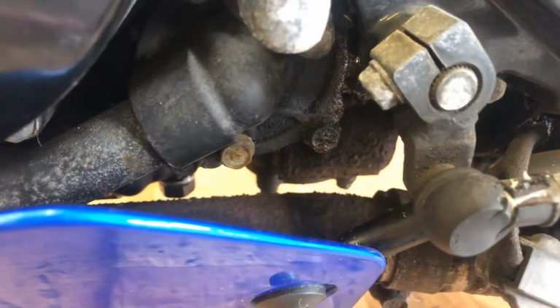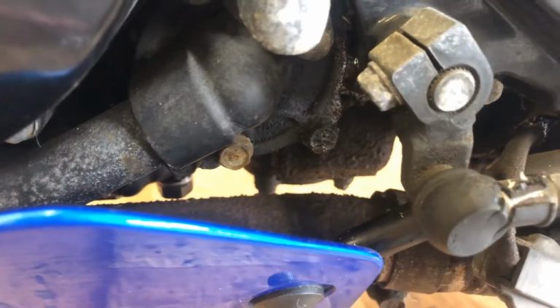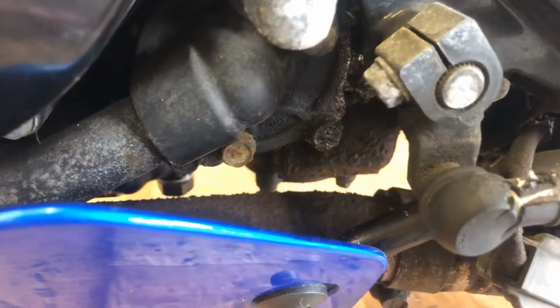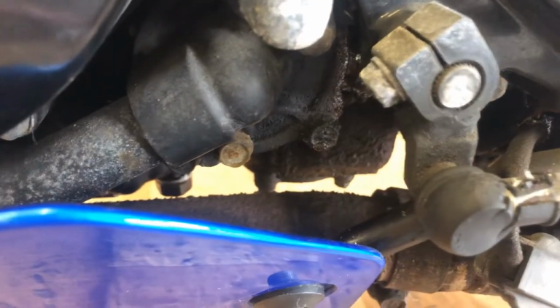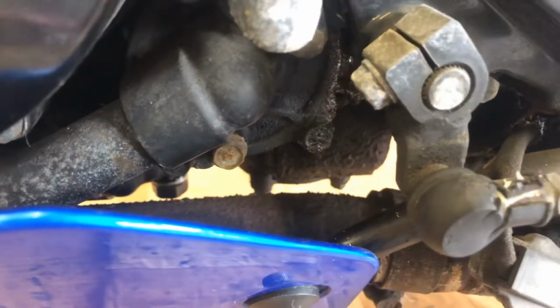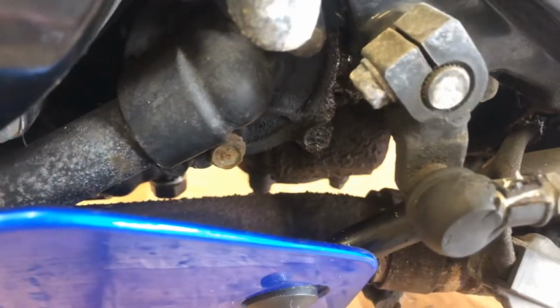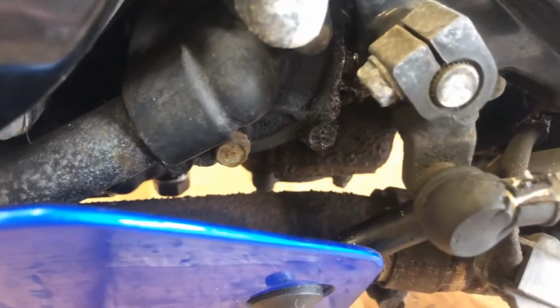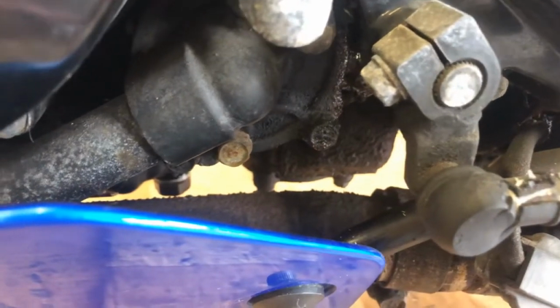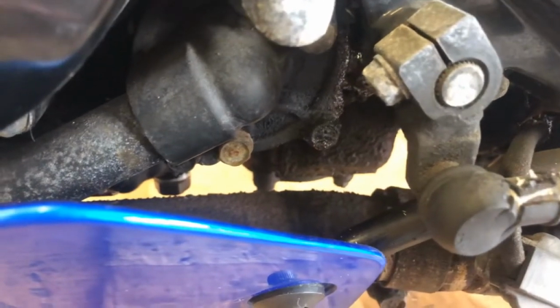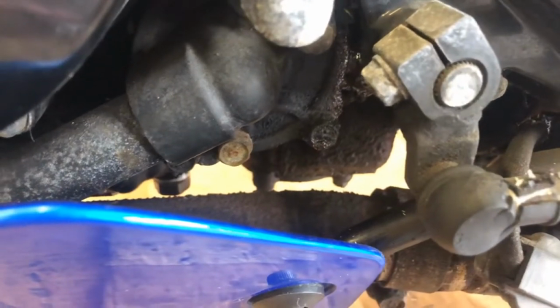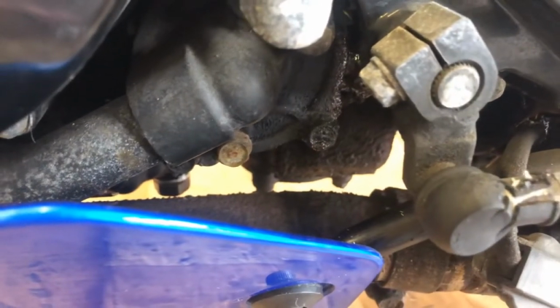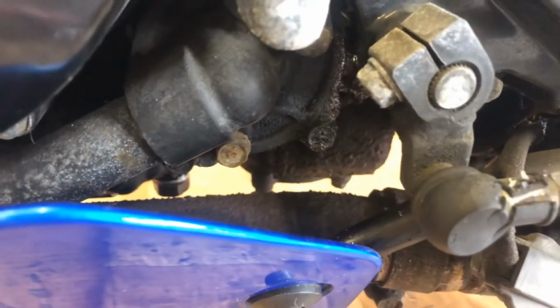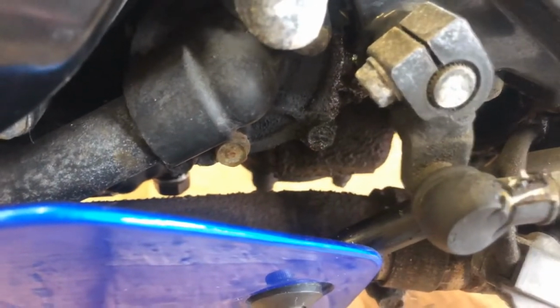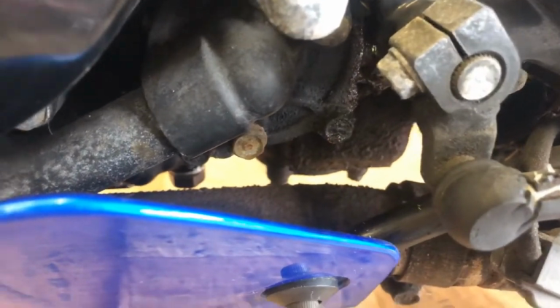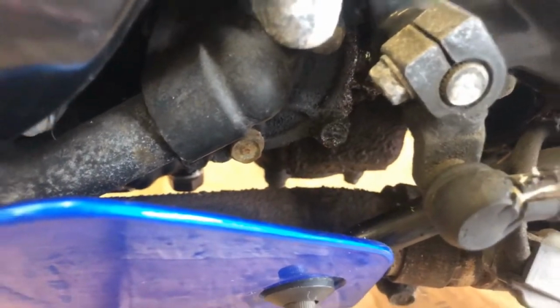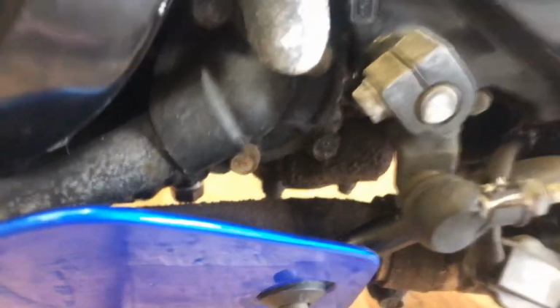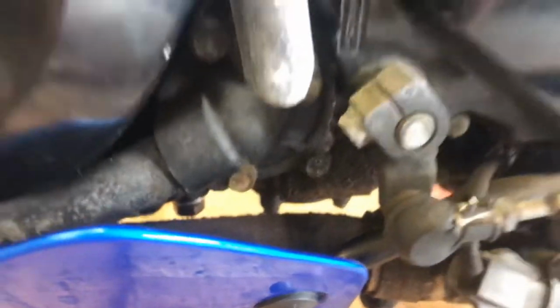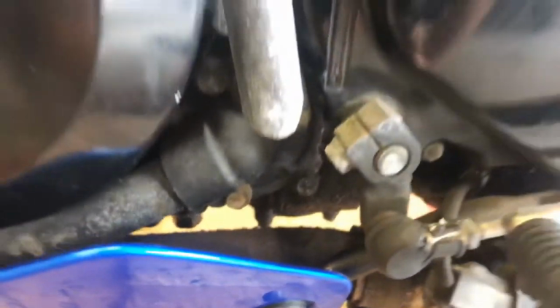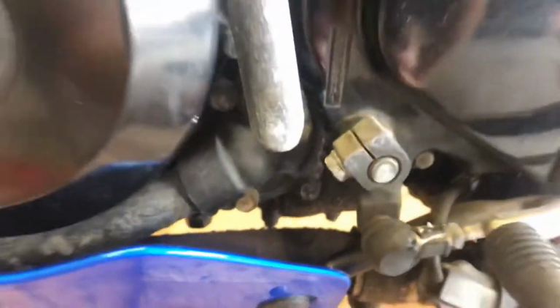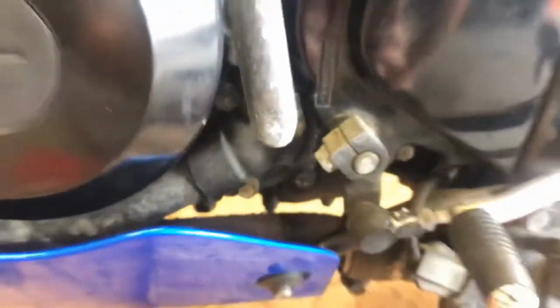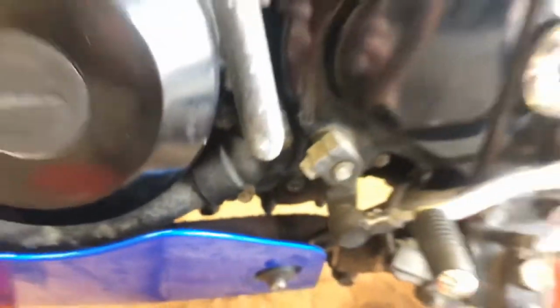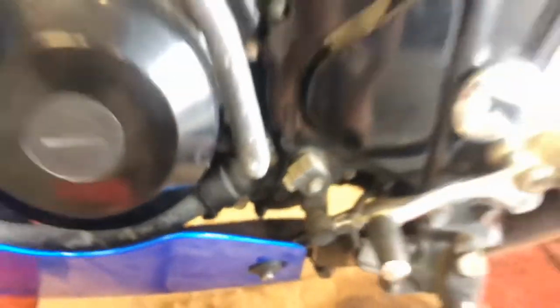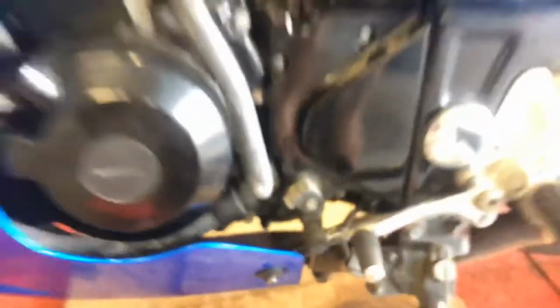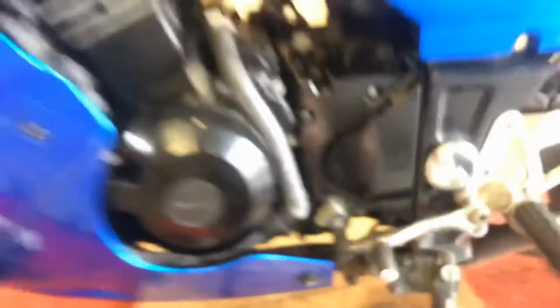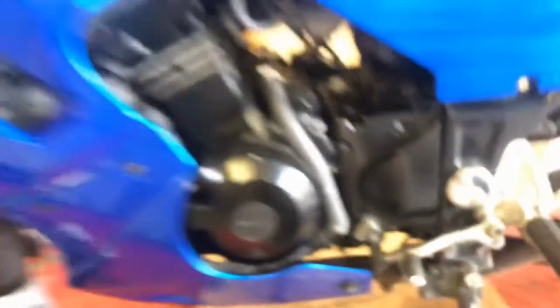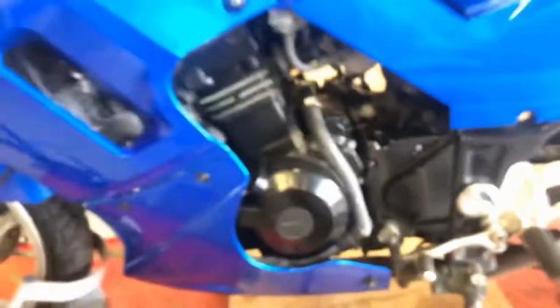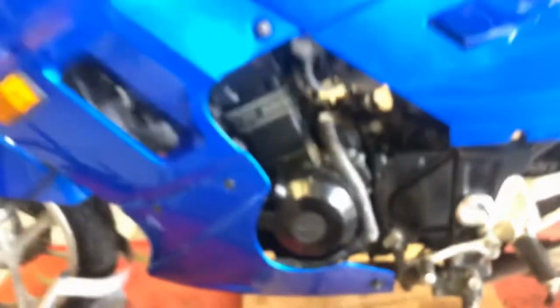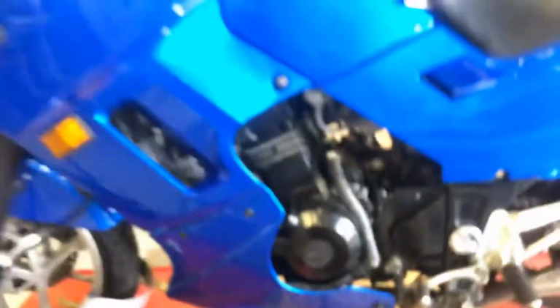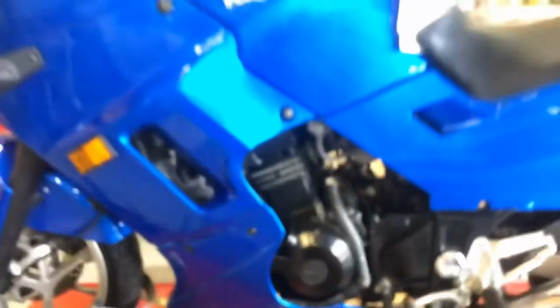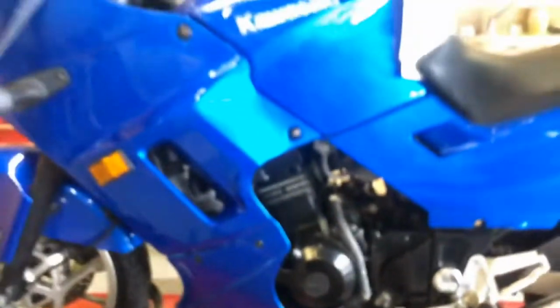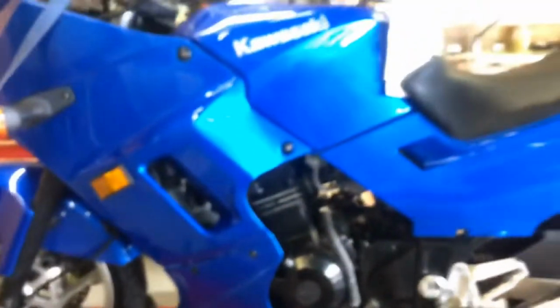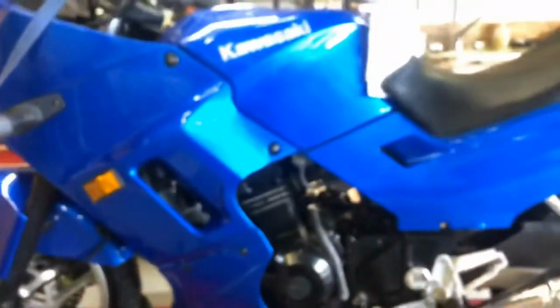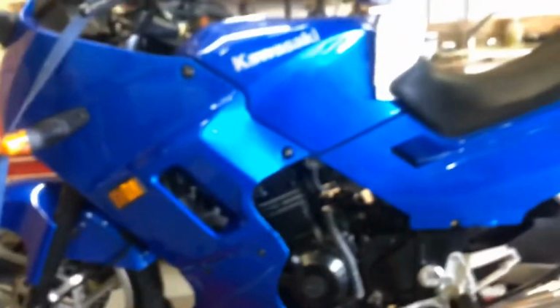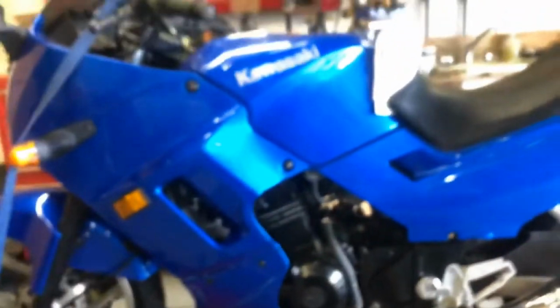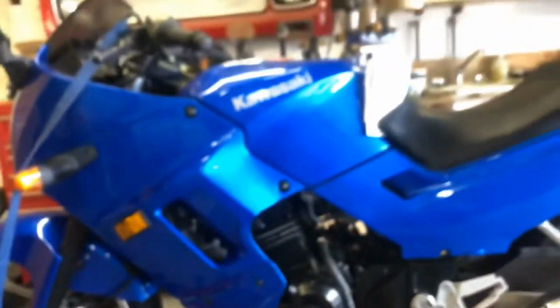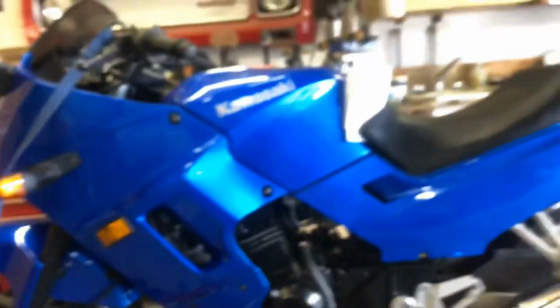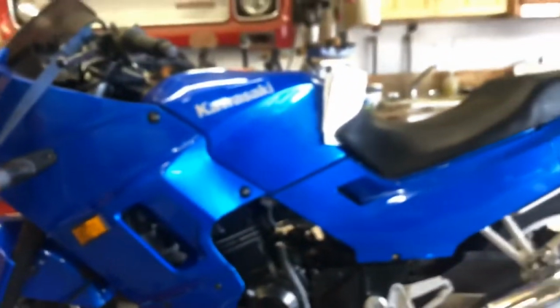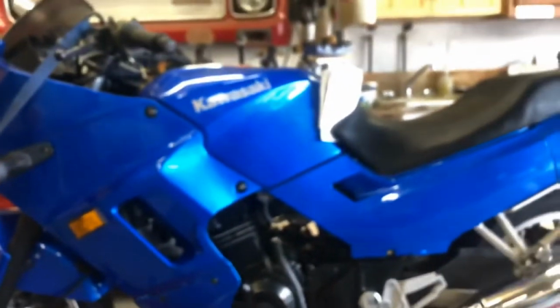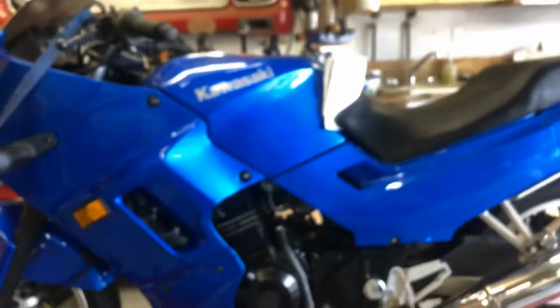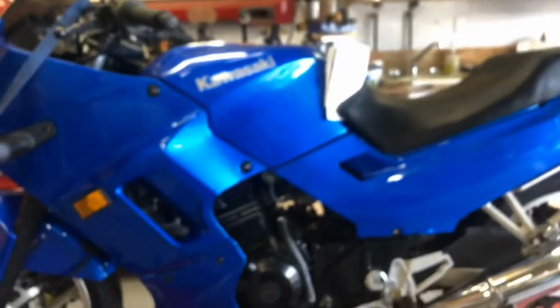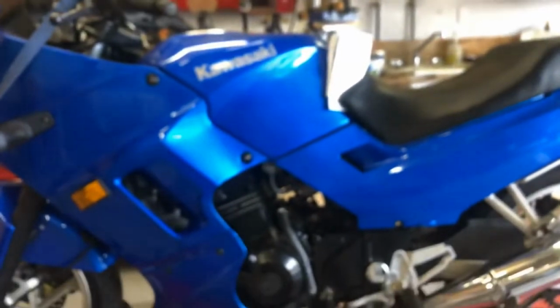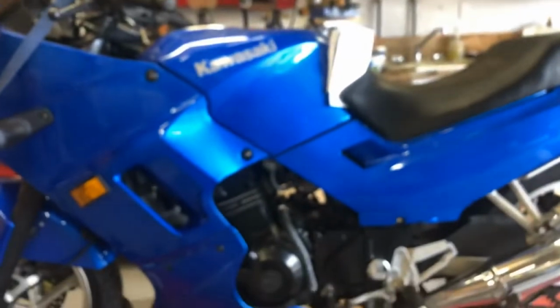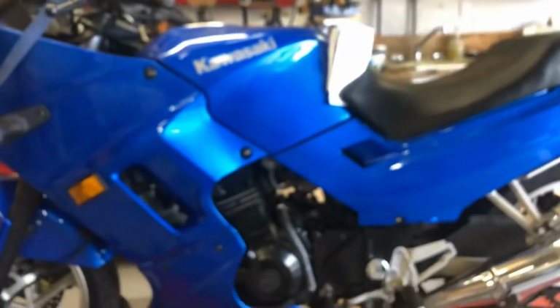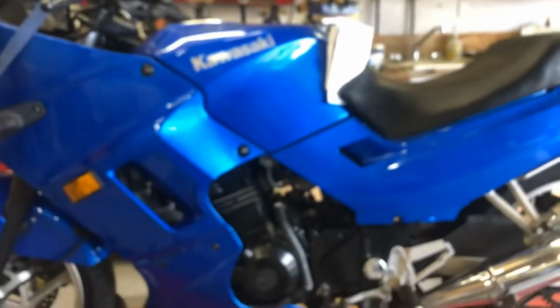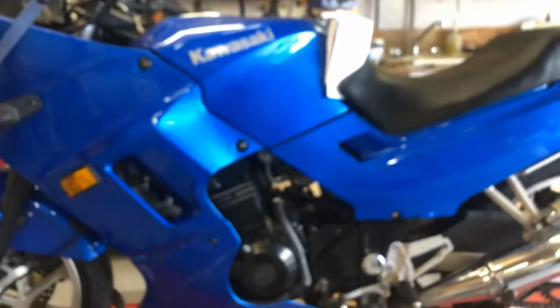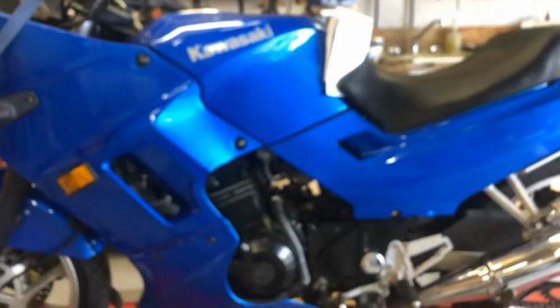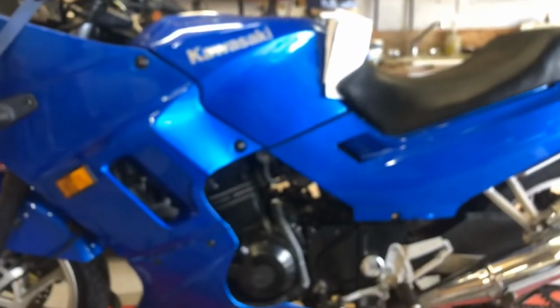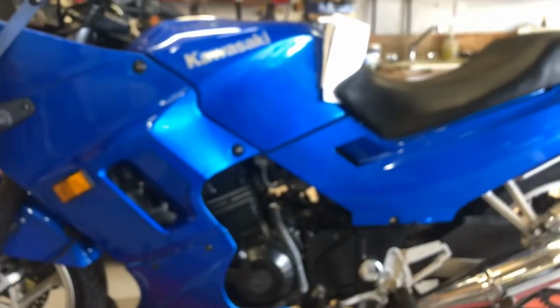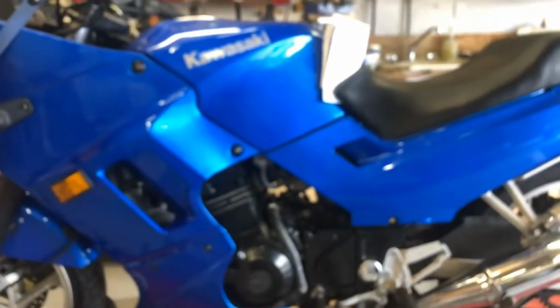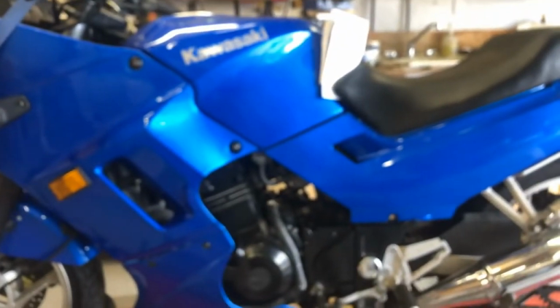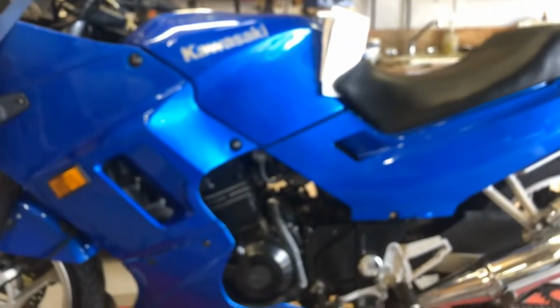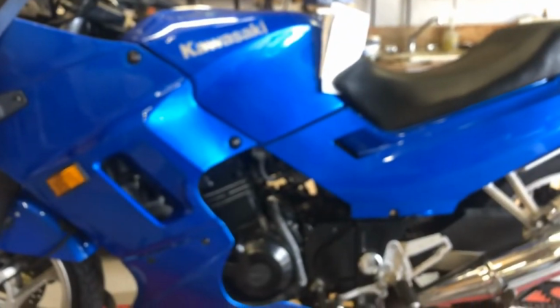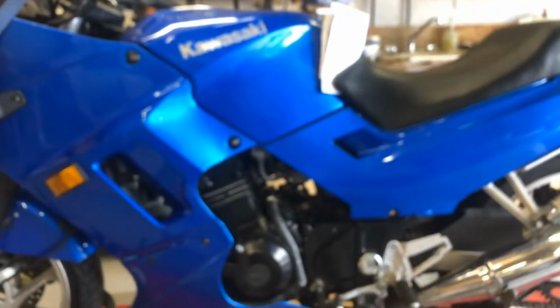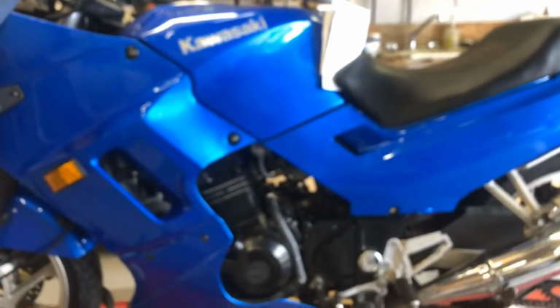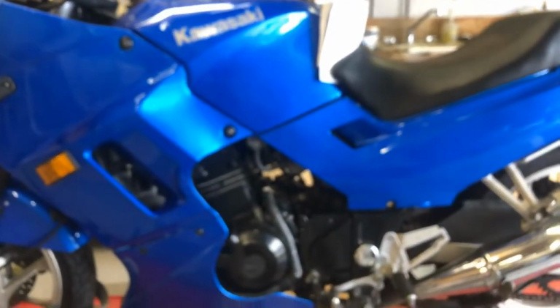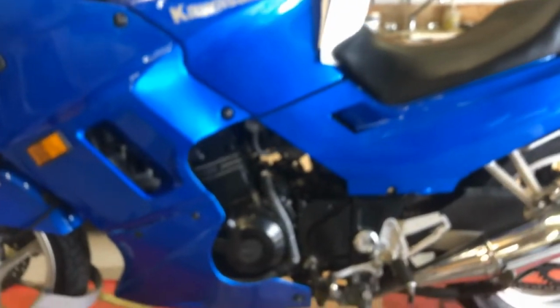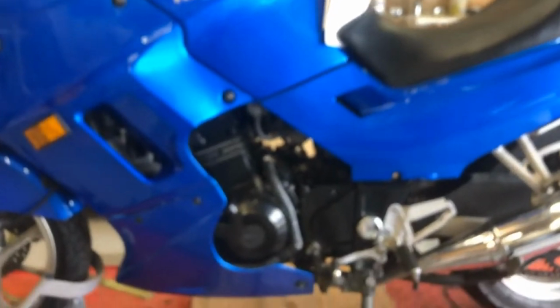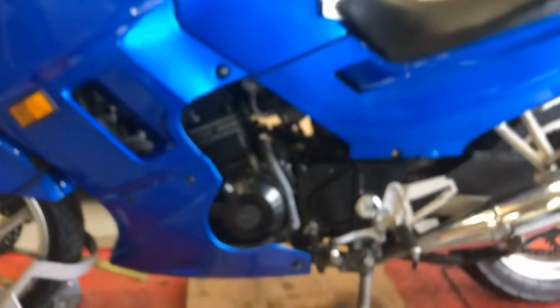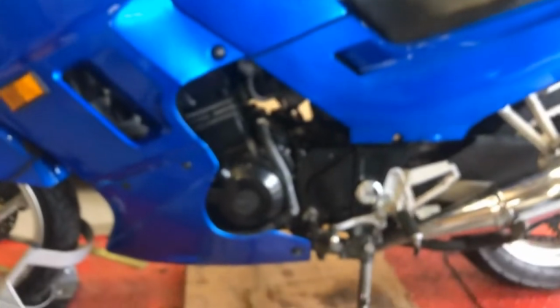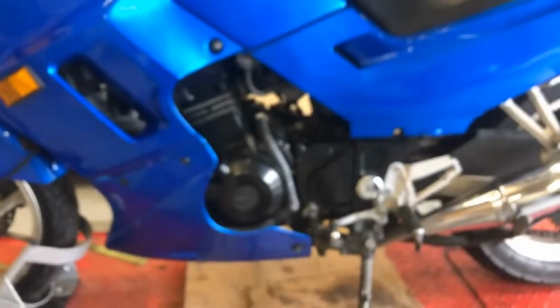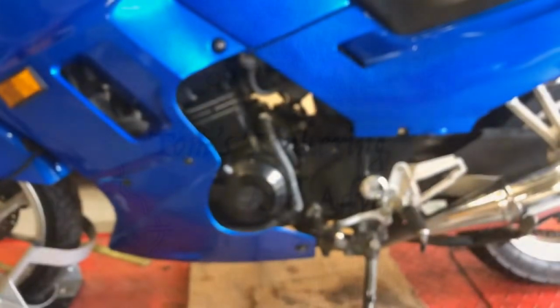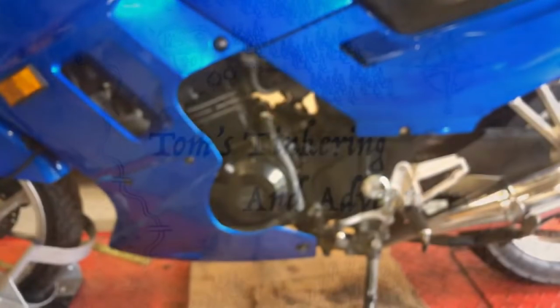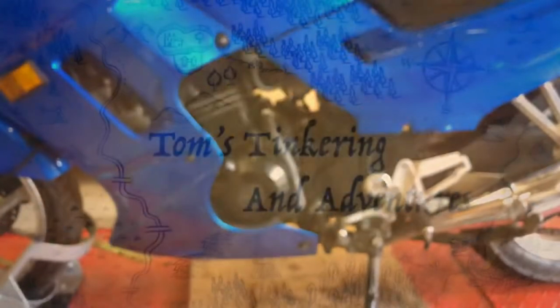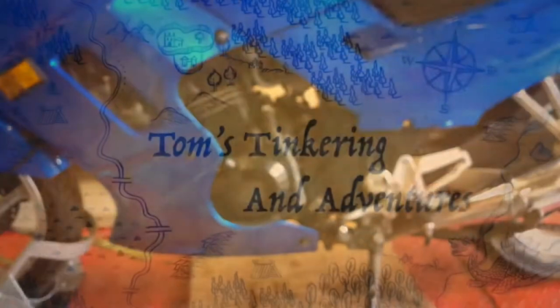If you've got a greasy mess like this on your Ninja 250, I'm going to show you how to fix it.